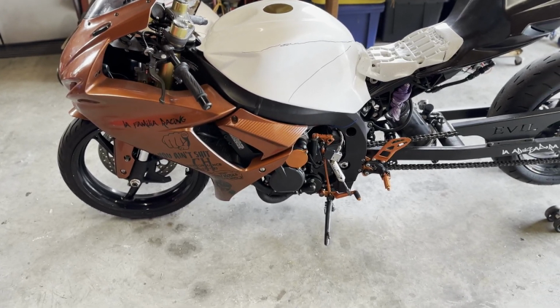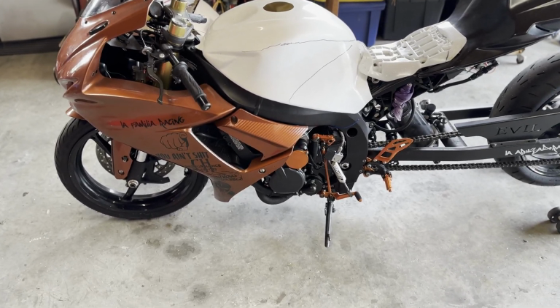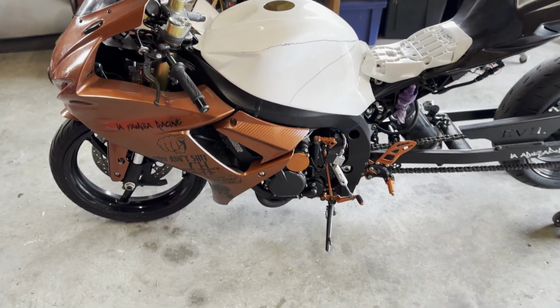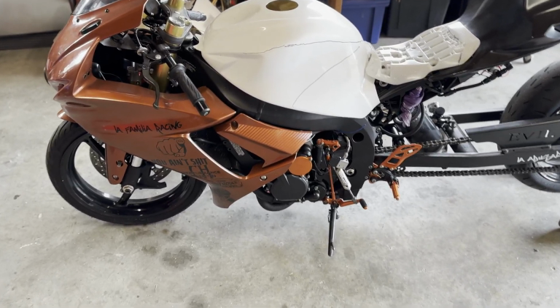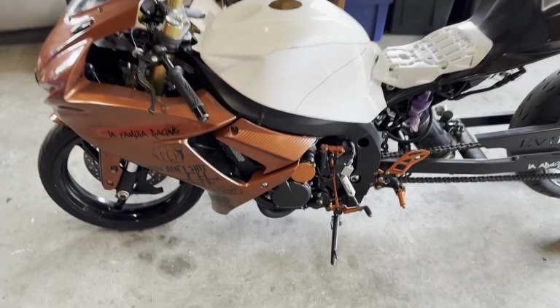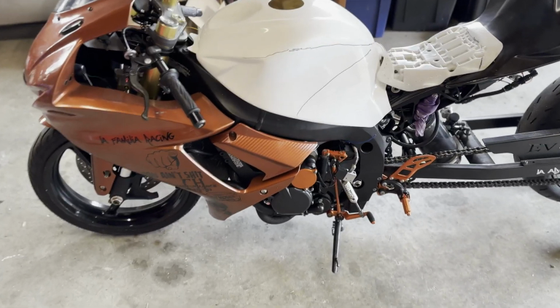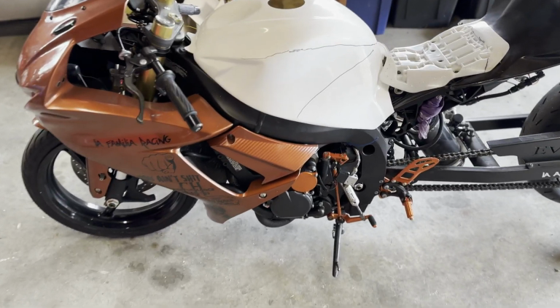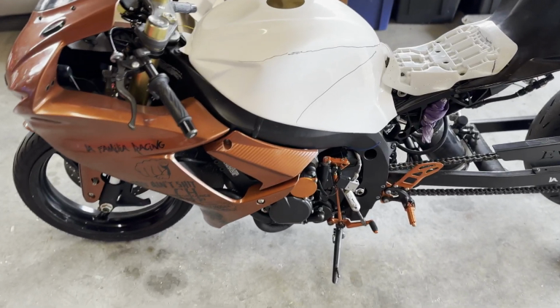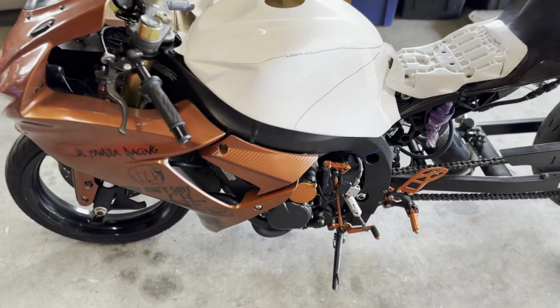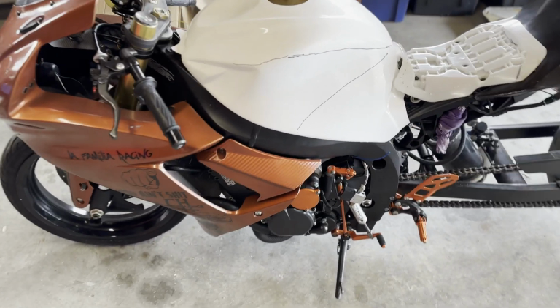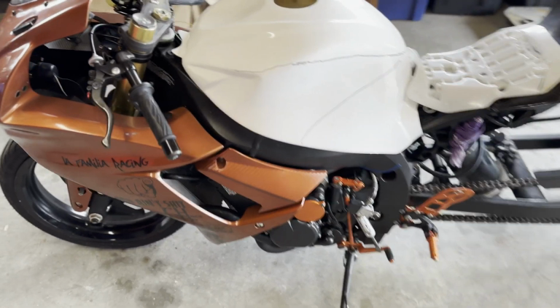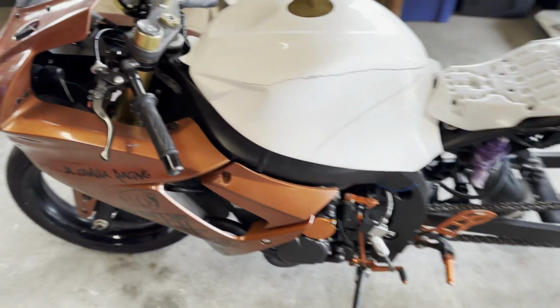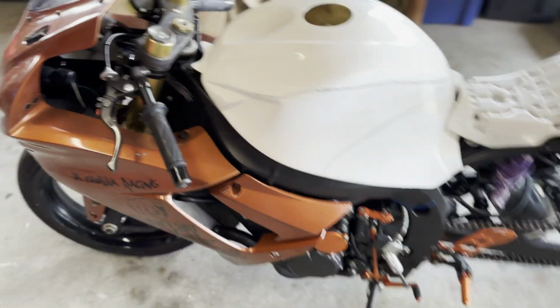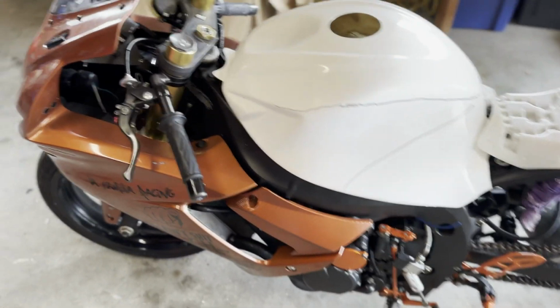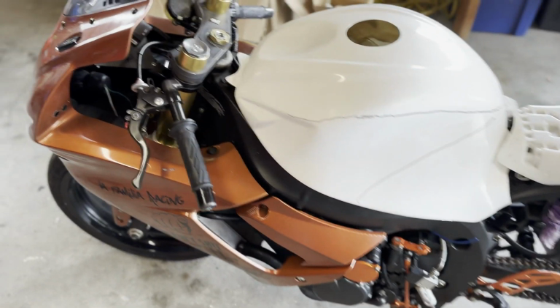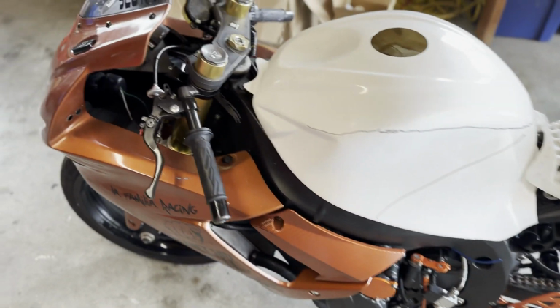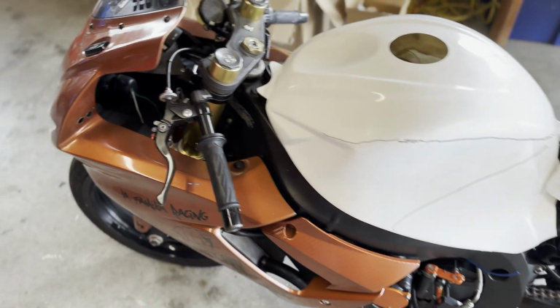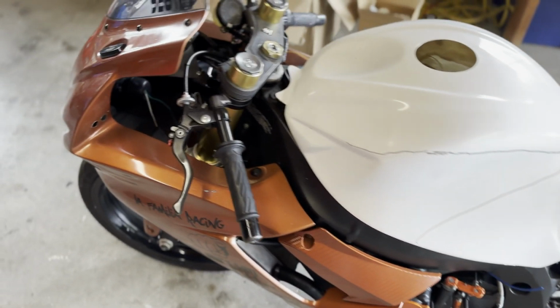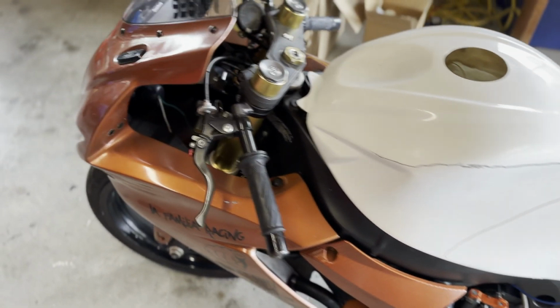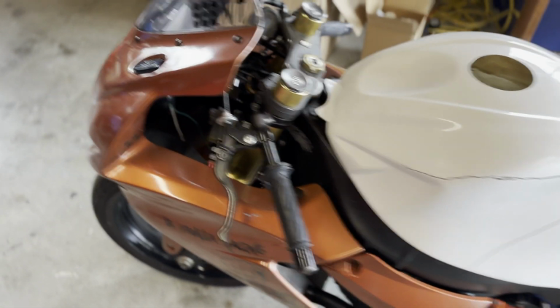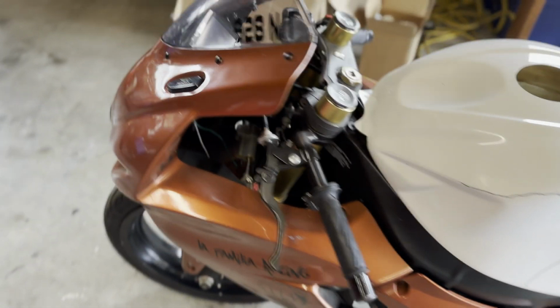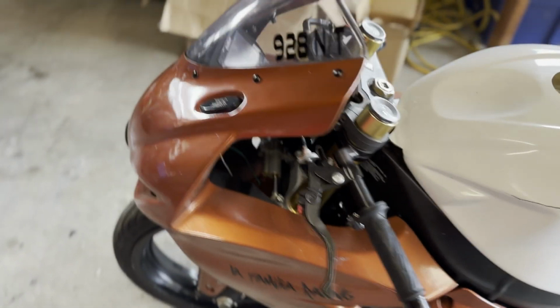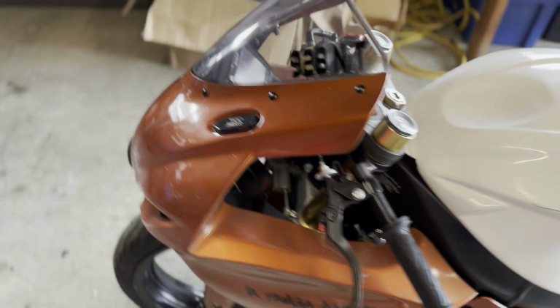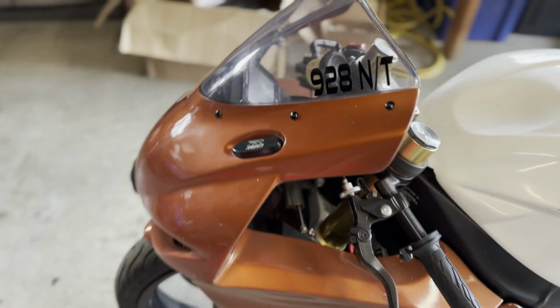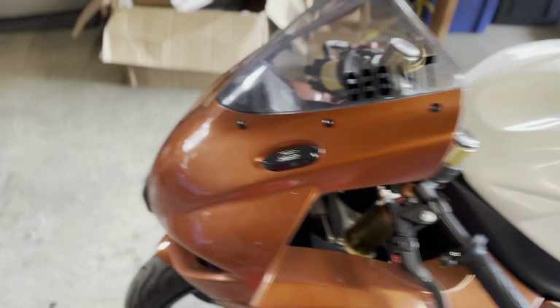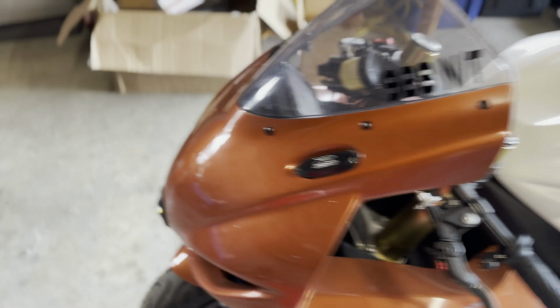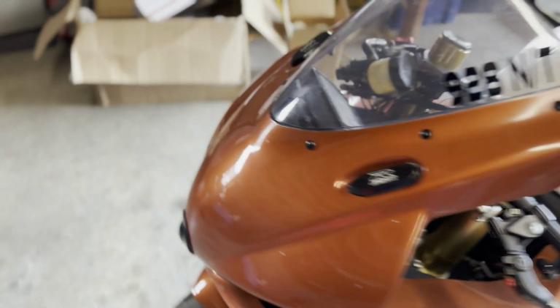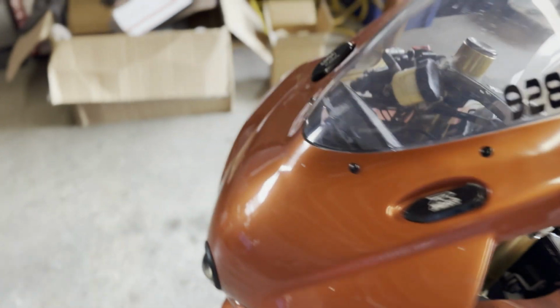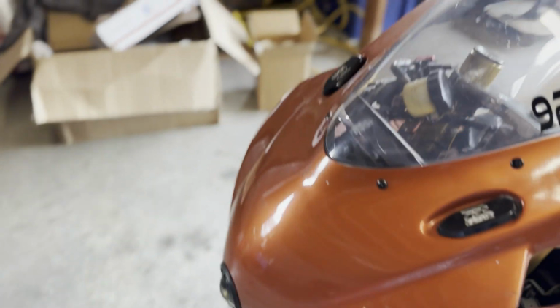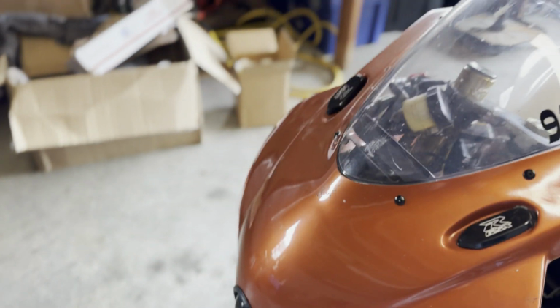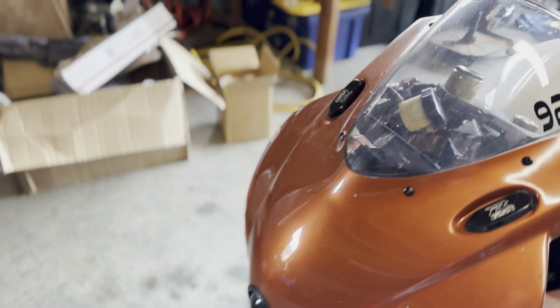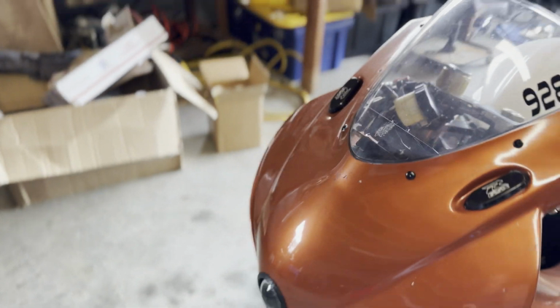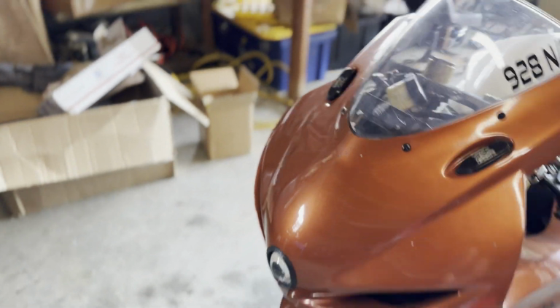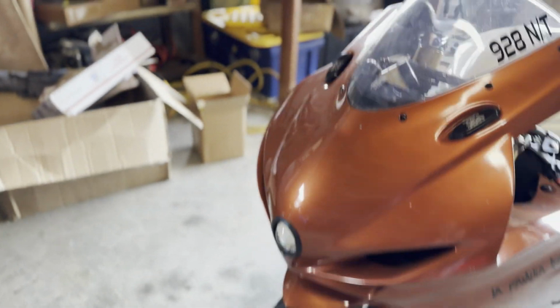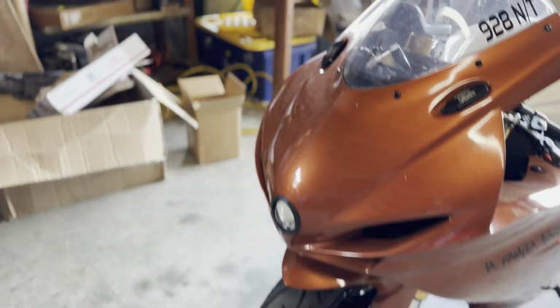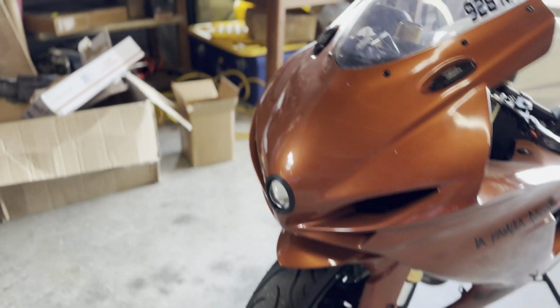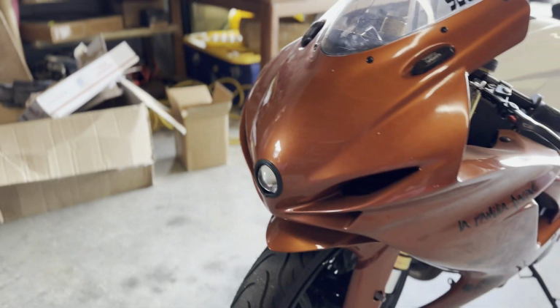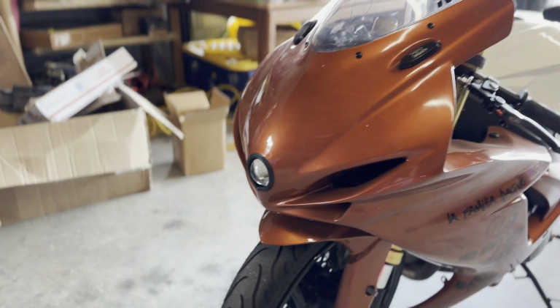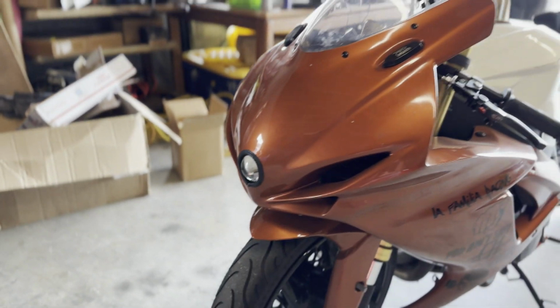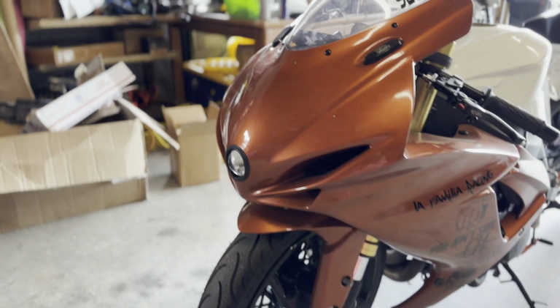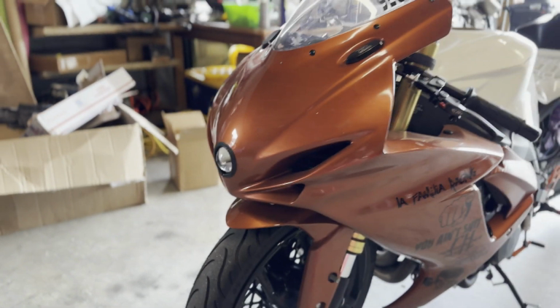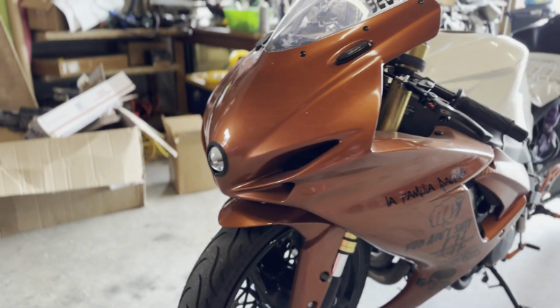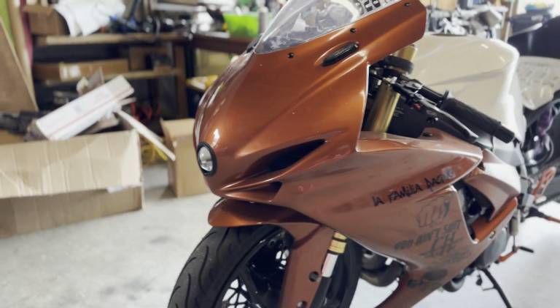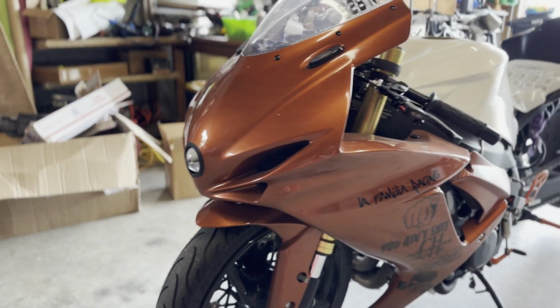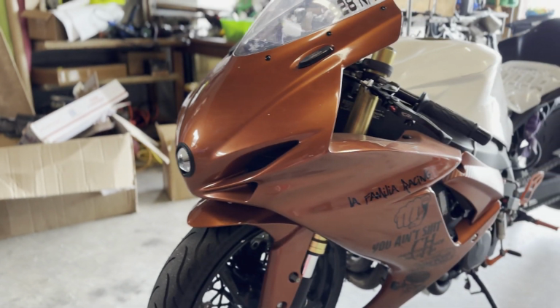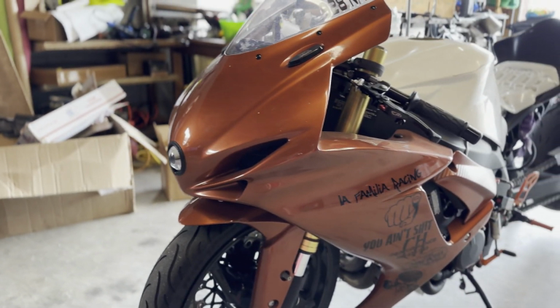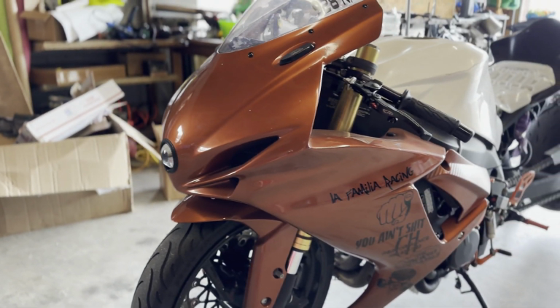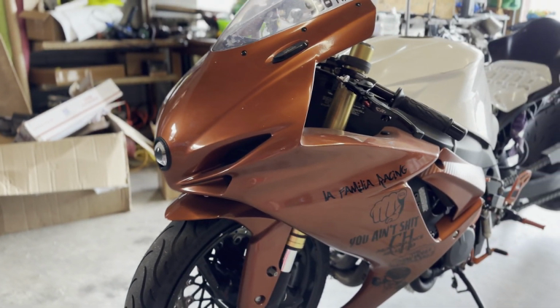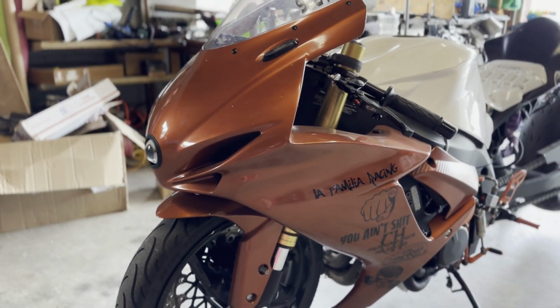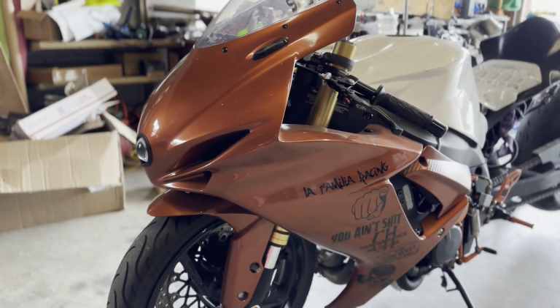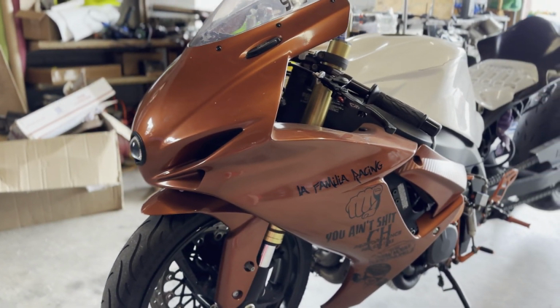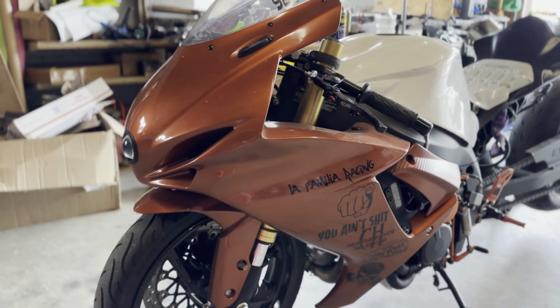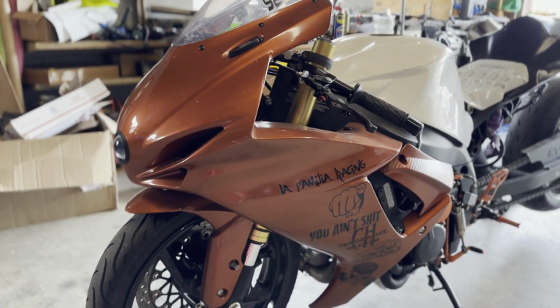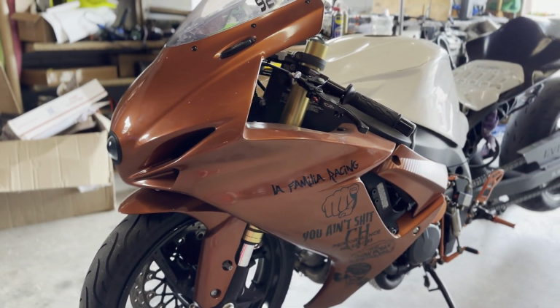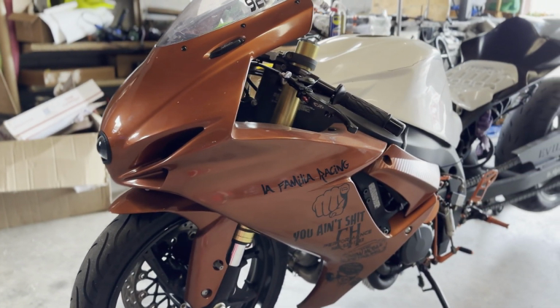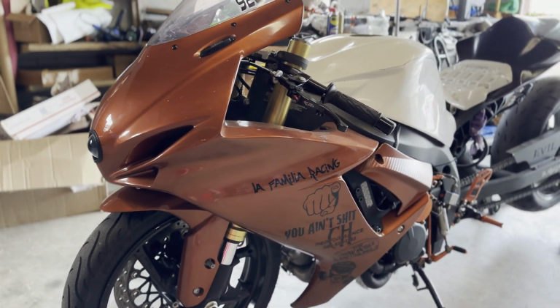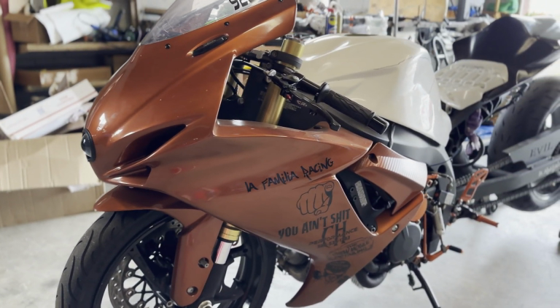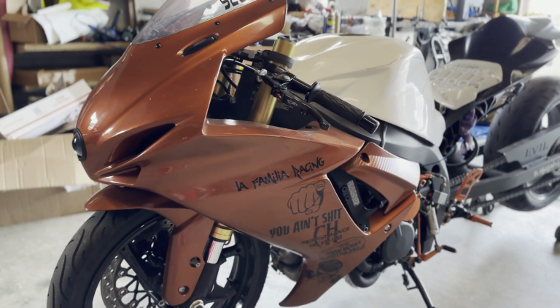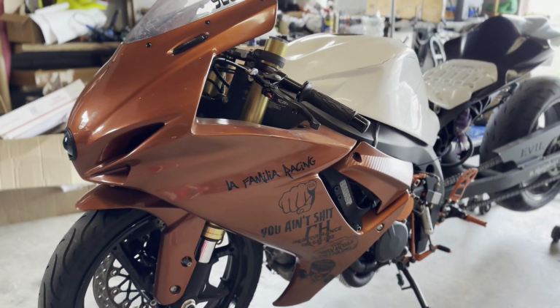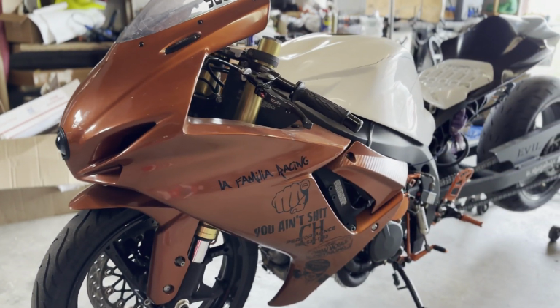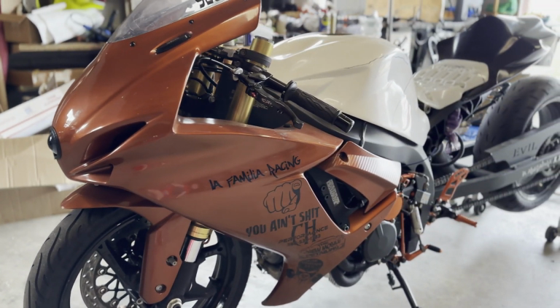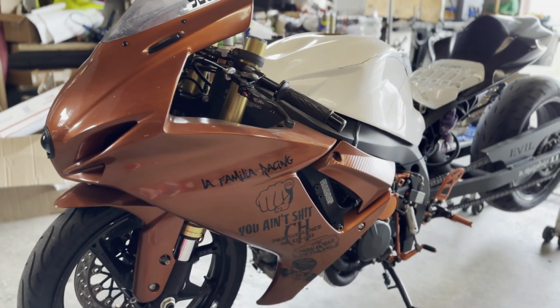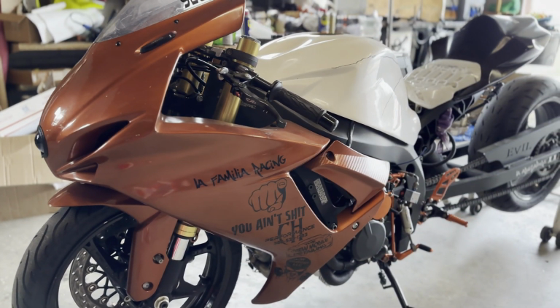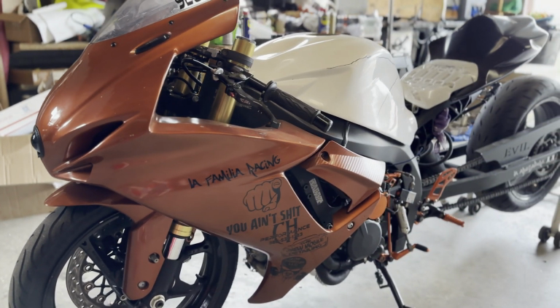Today we are working on a Gixxer 750, and this is a full-blown race bike.